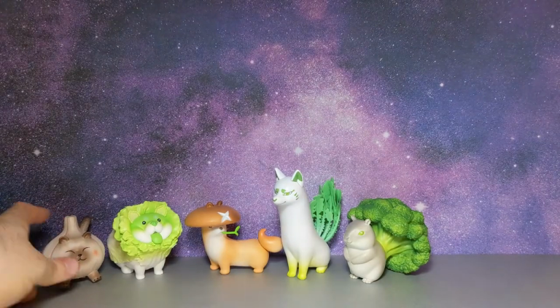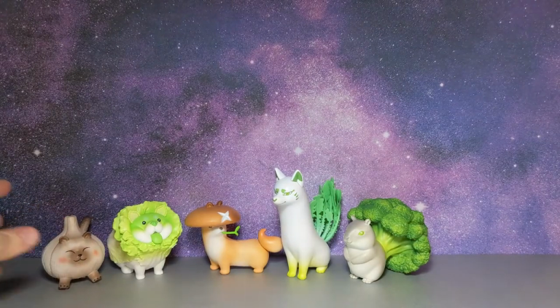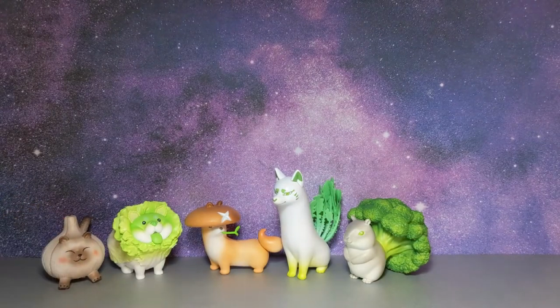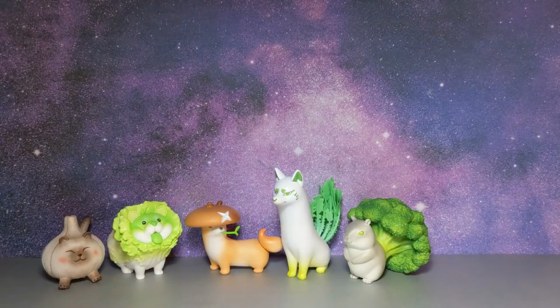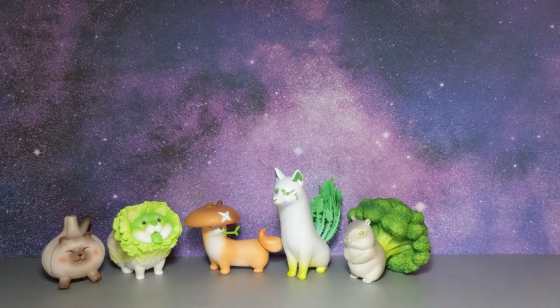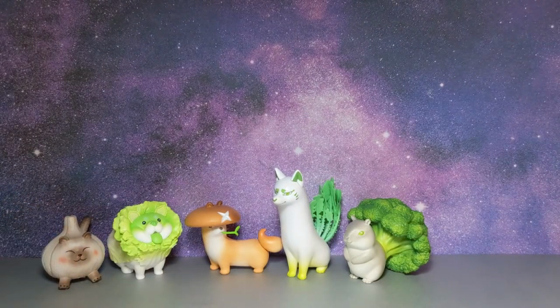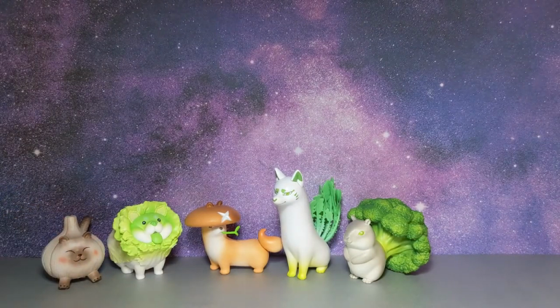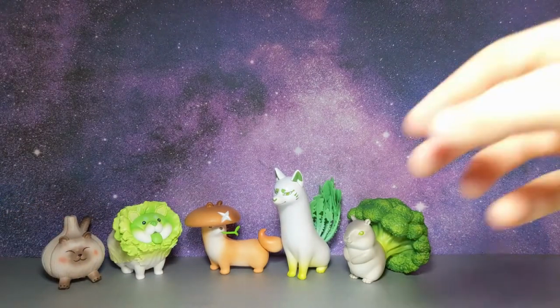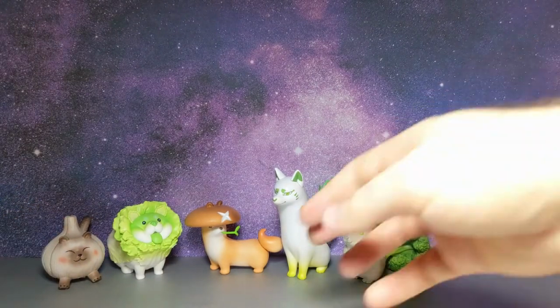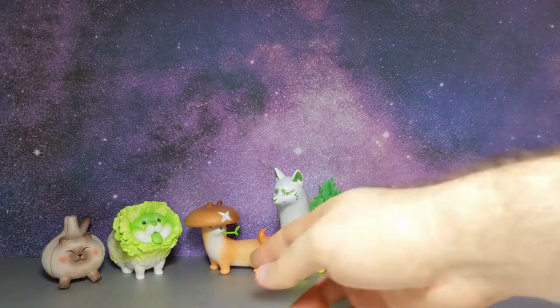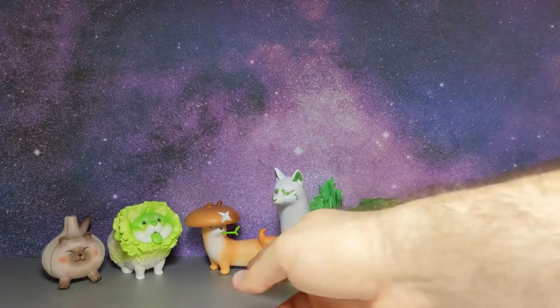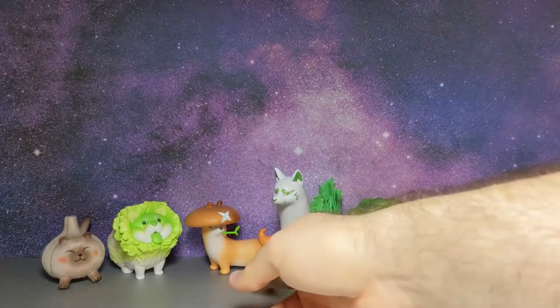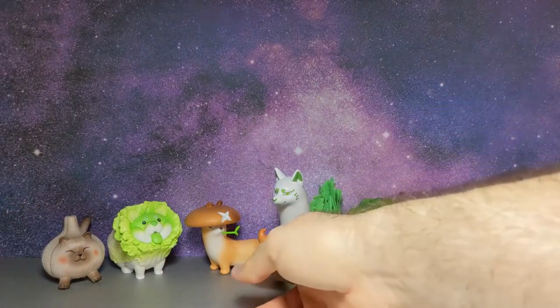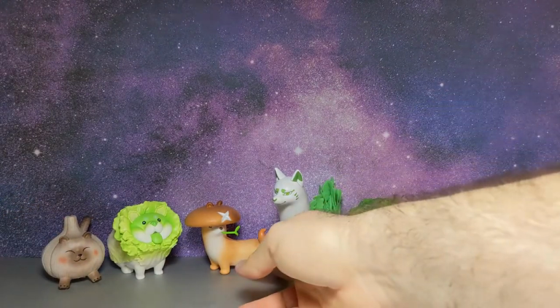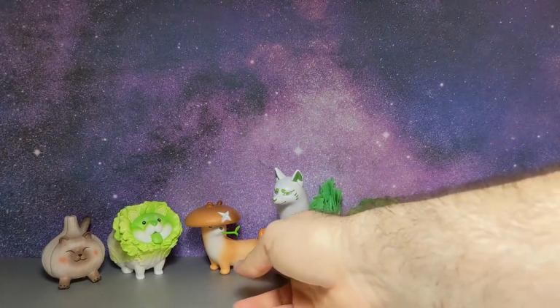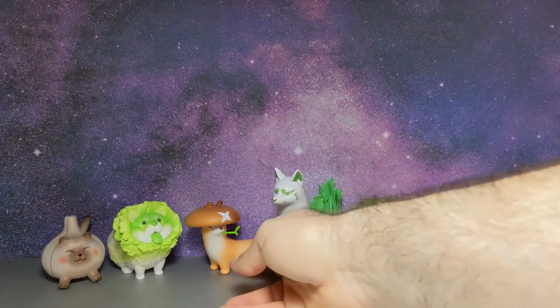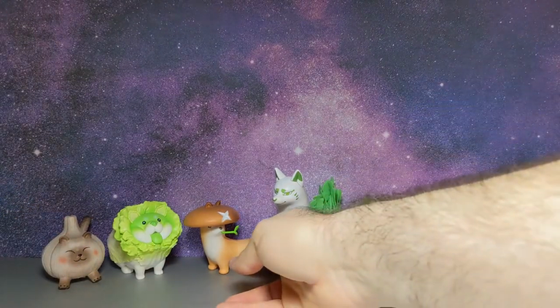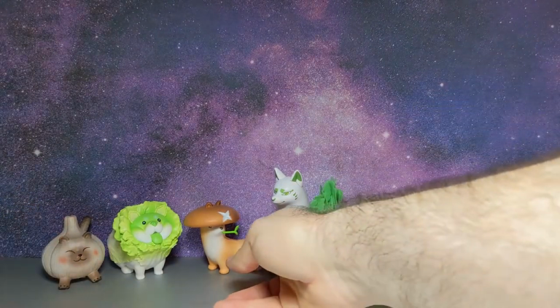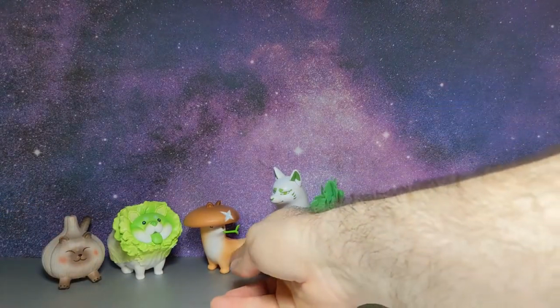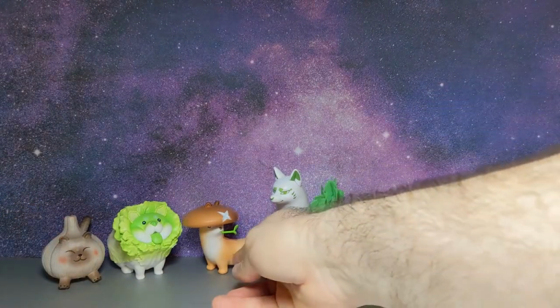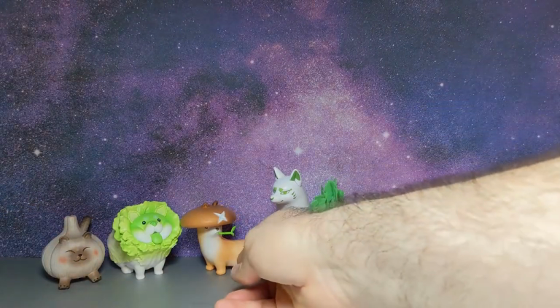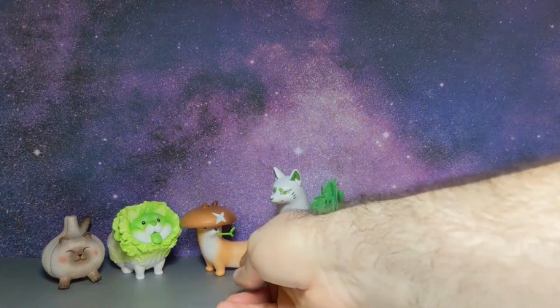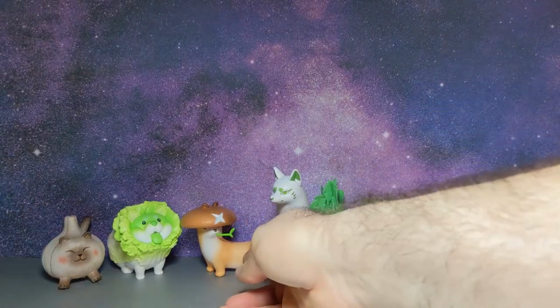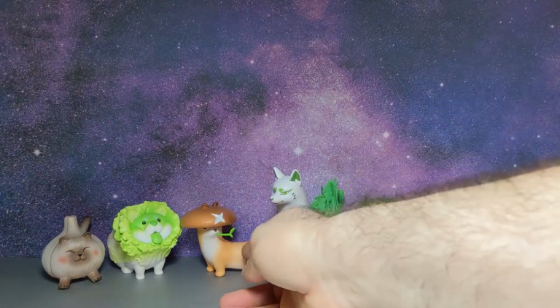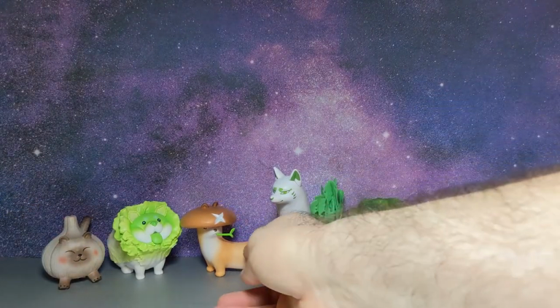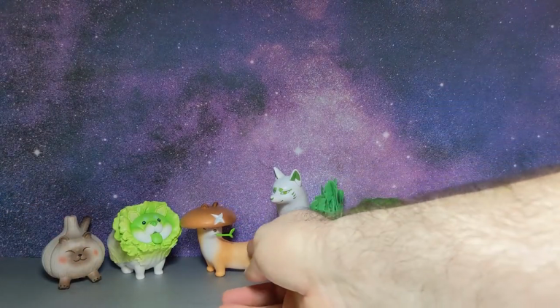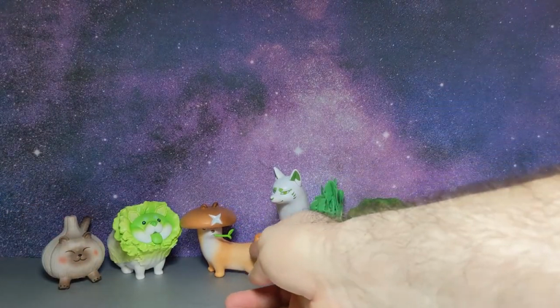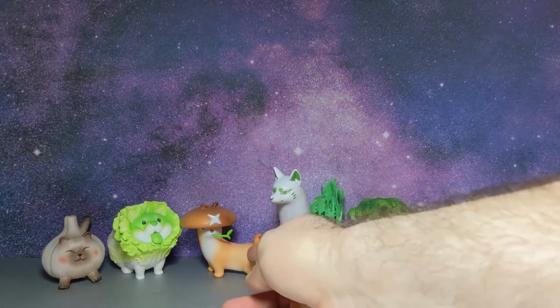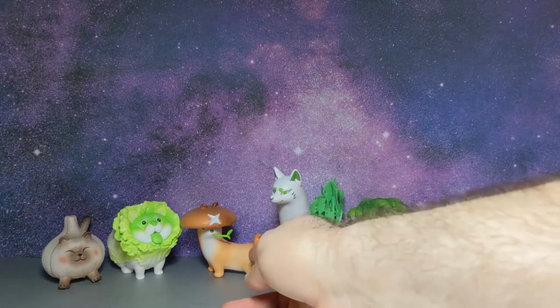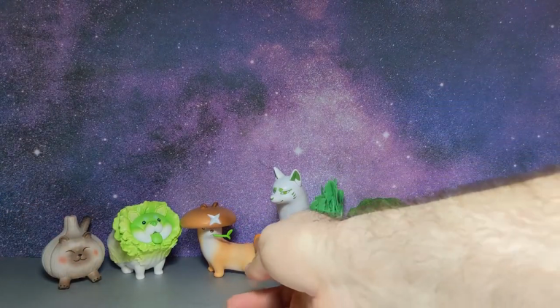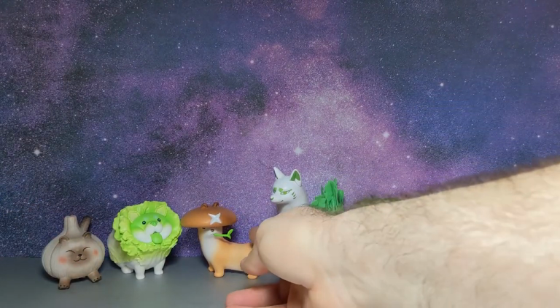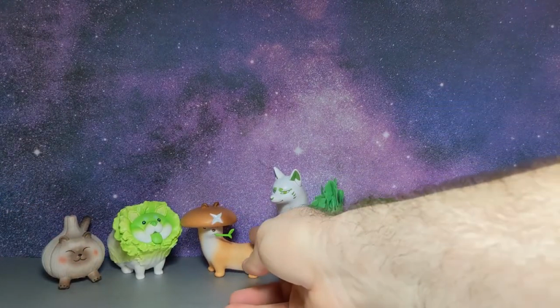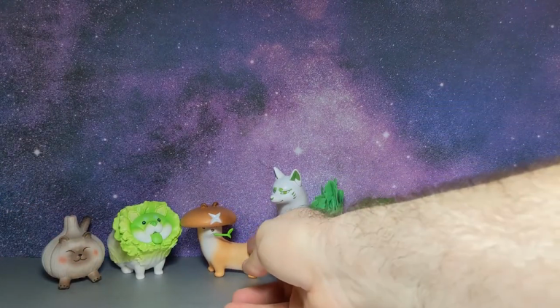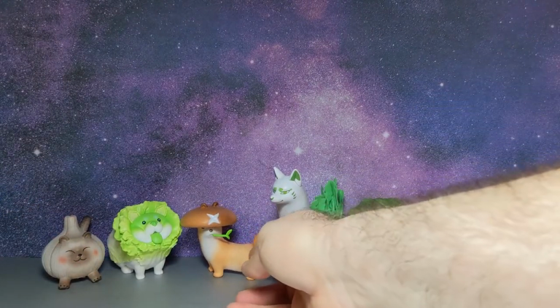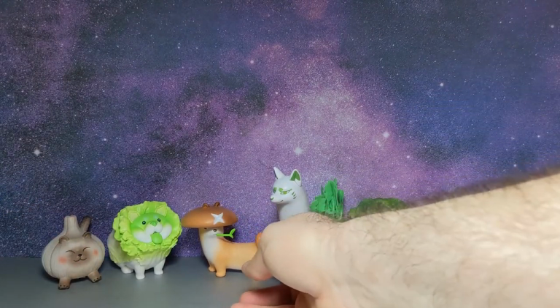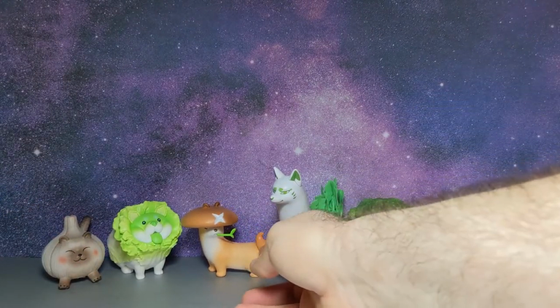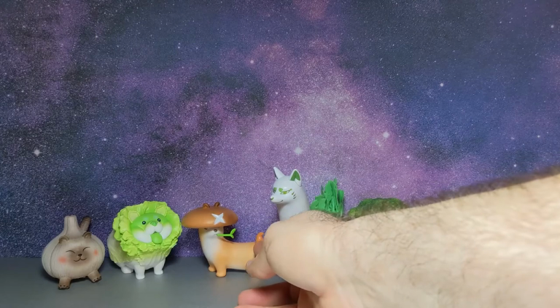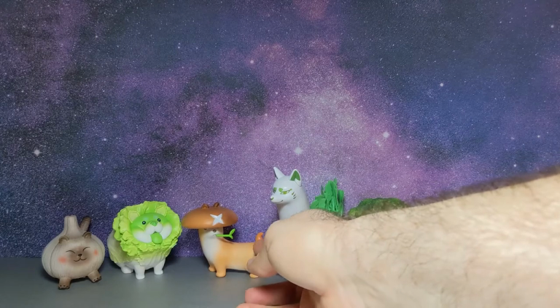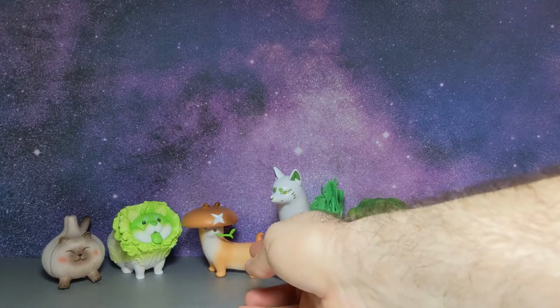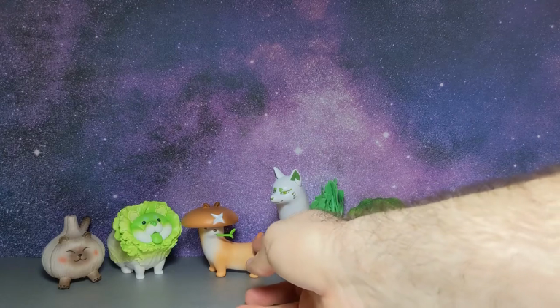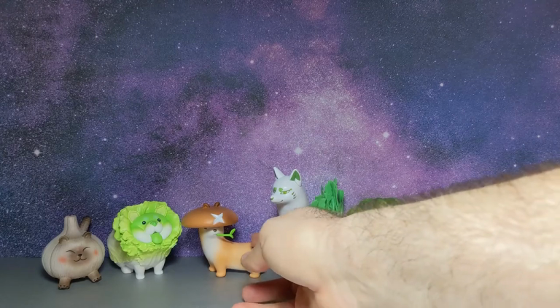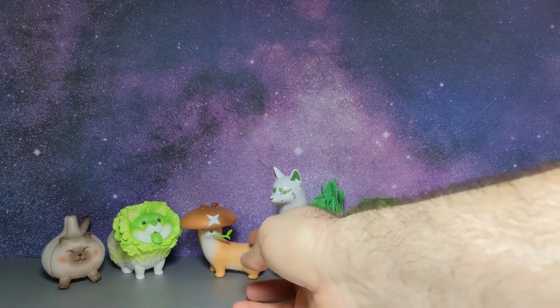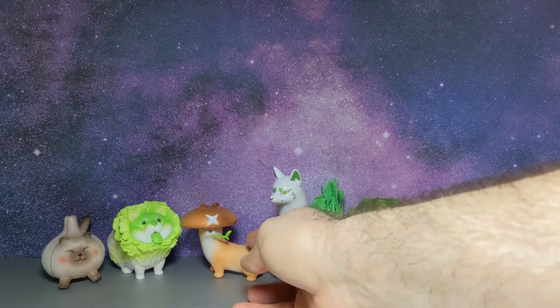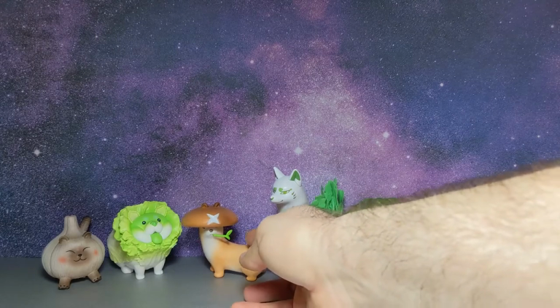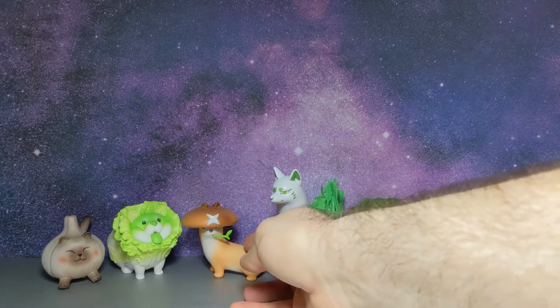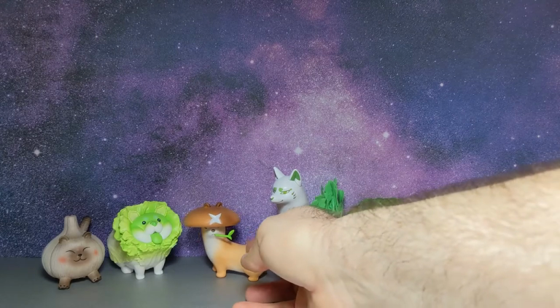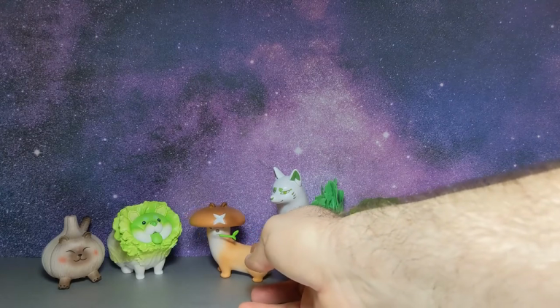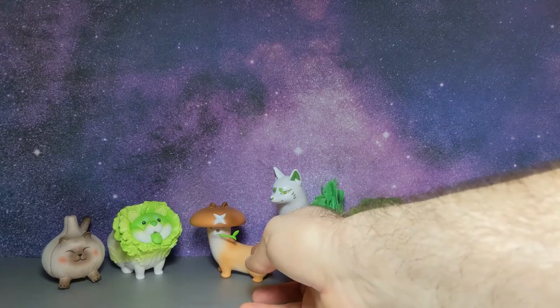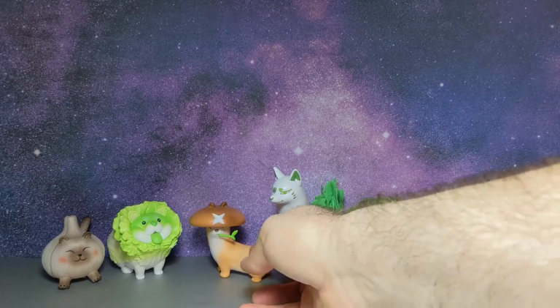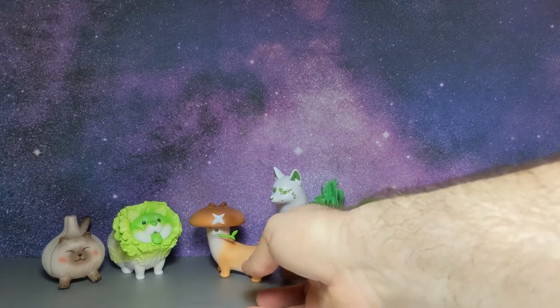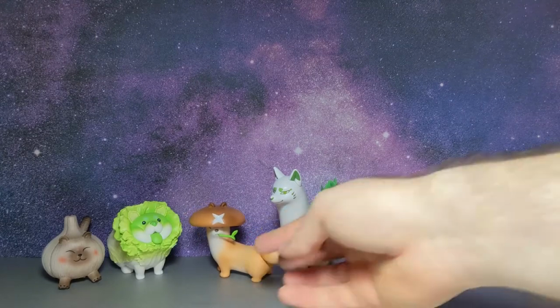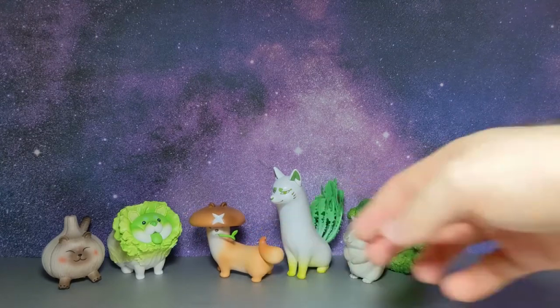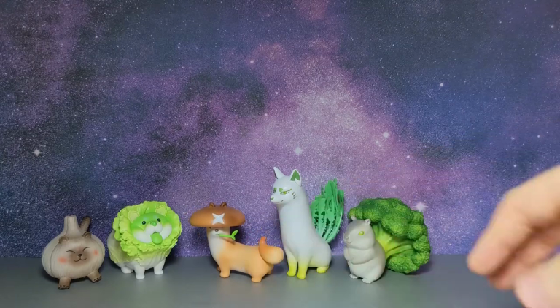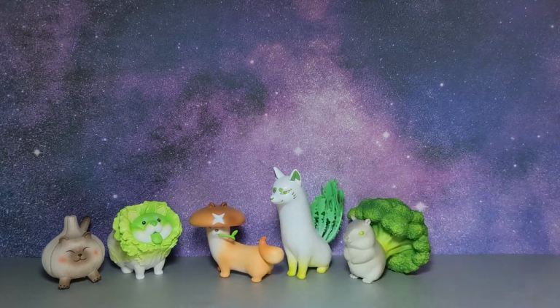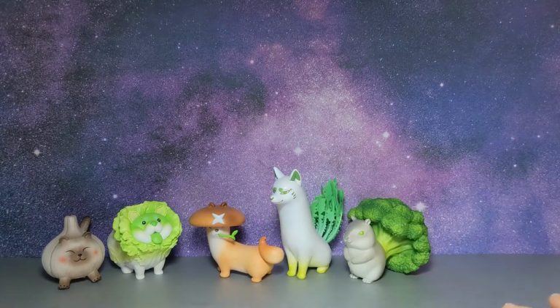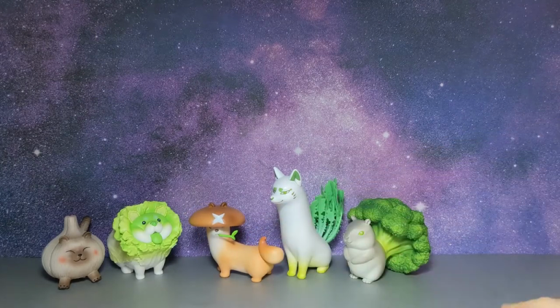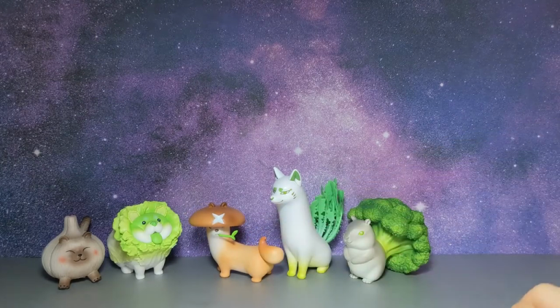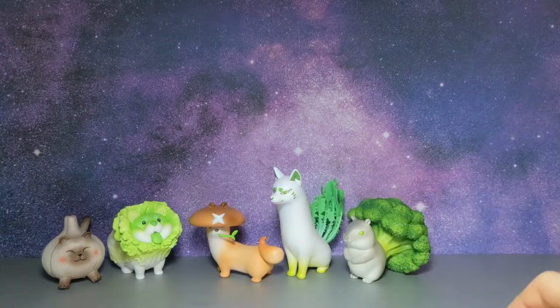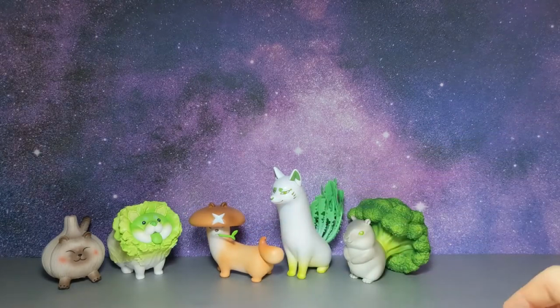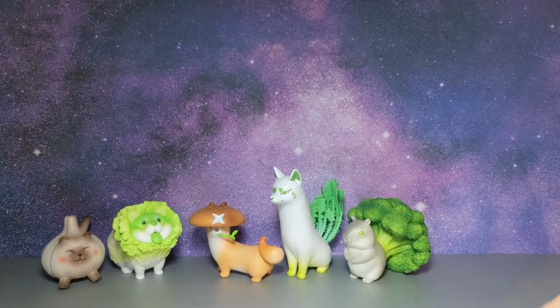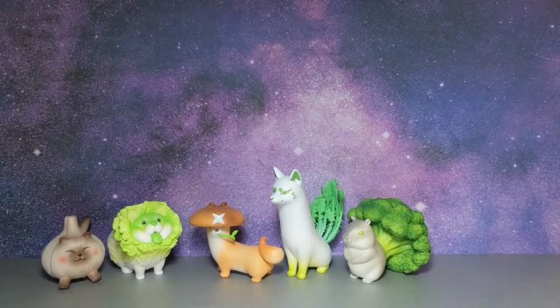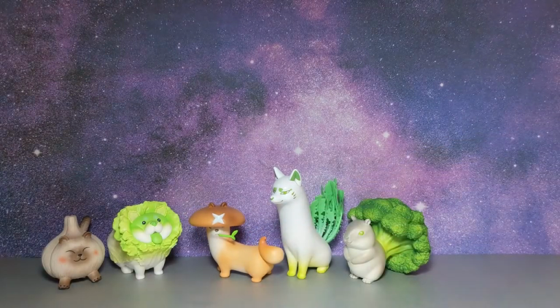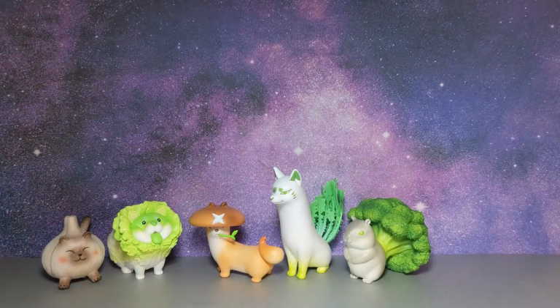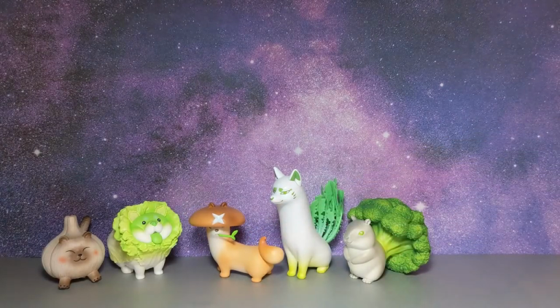I'm going to have to make room for the last friend — which I think we all know what it is. It's going to be the lotus root friend.